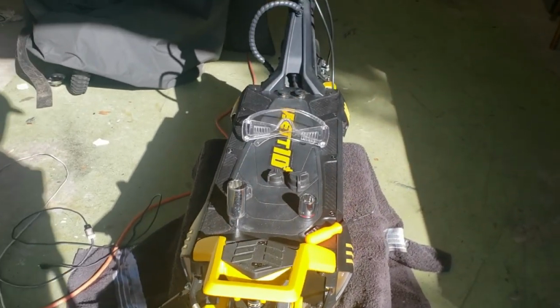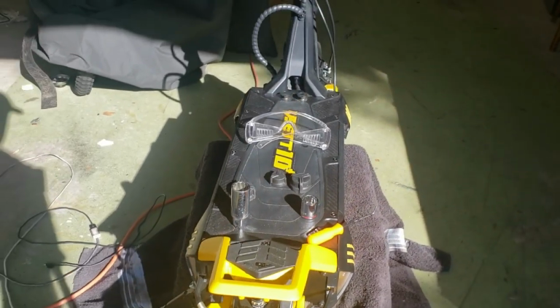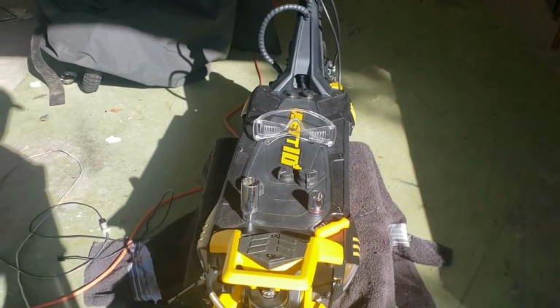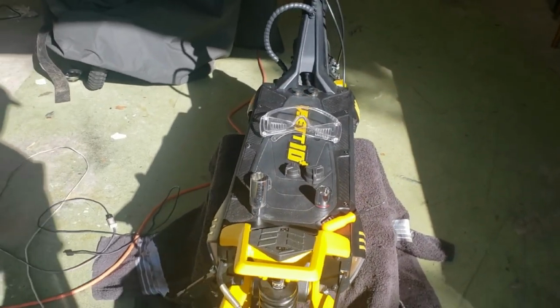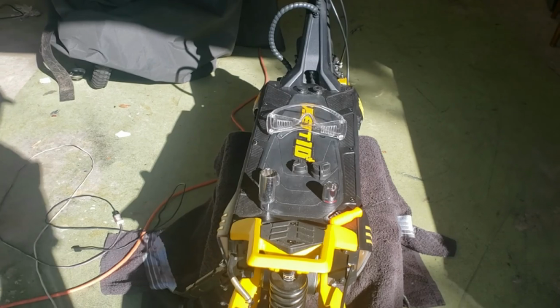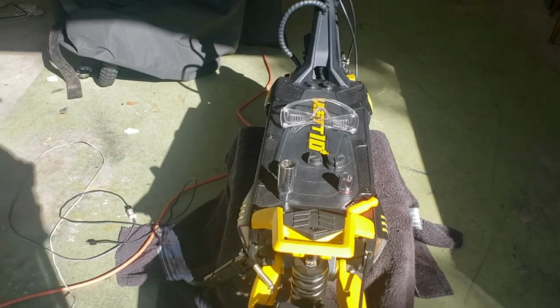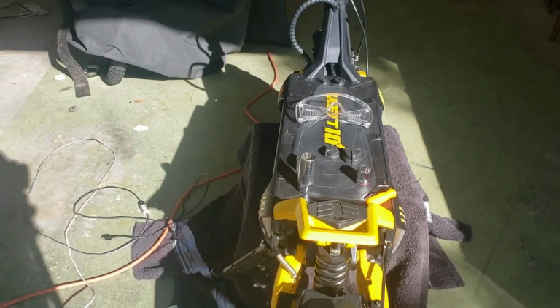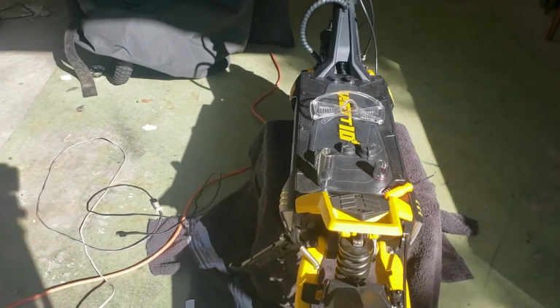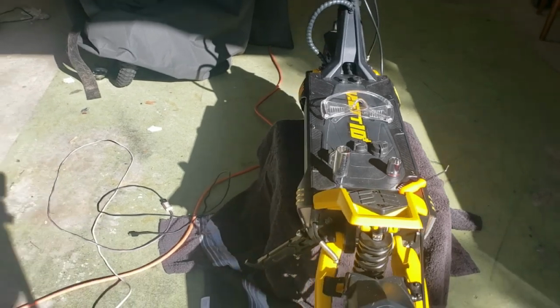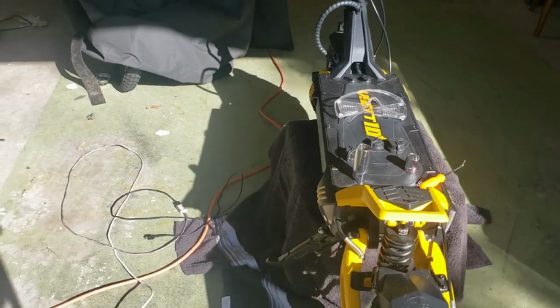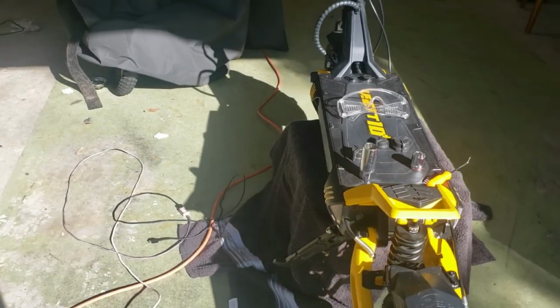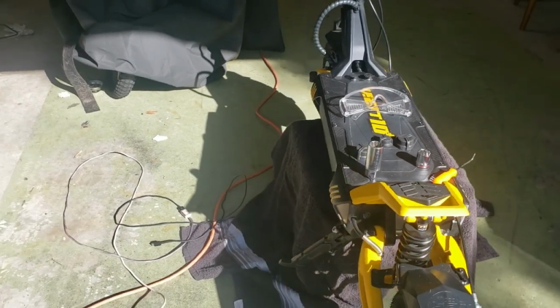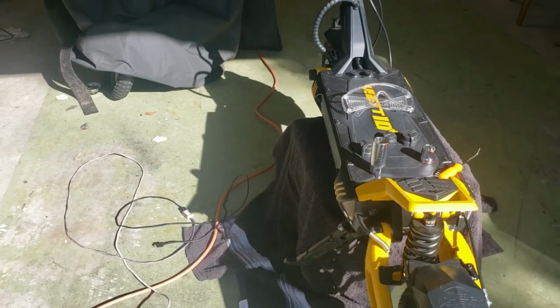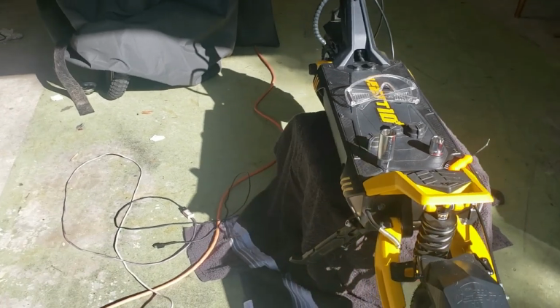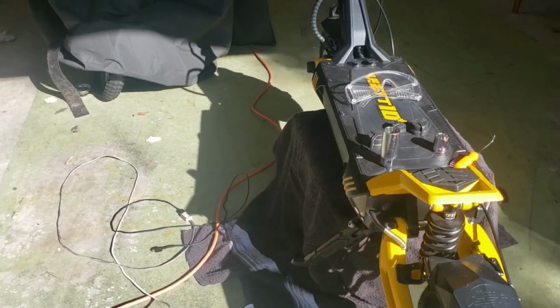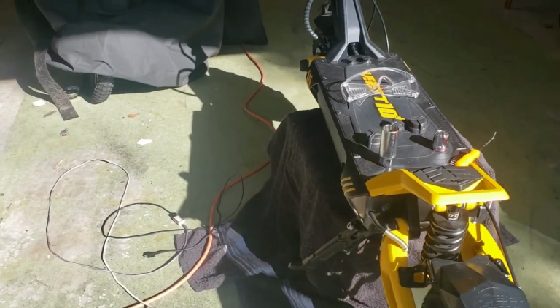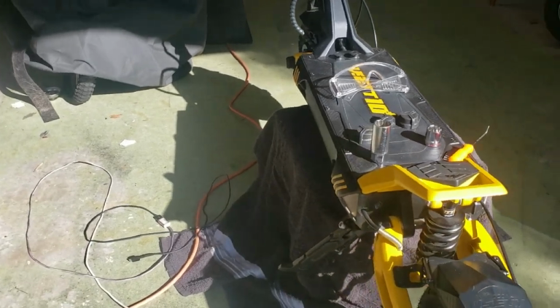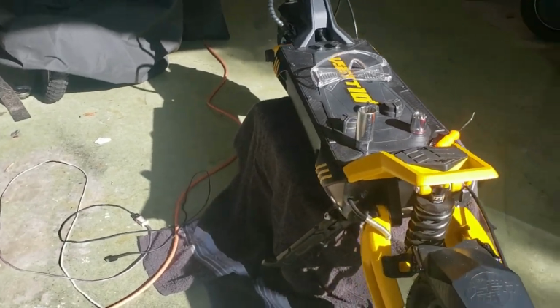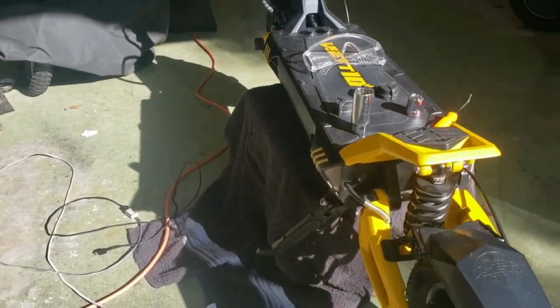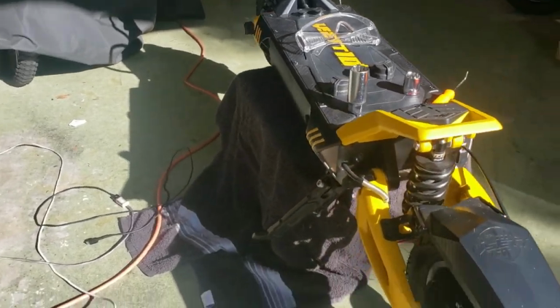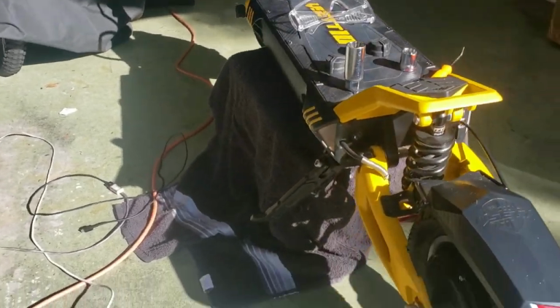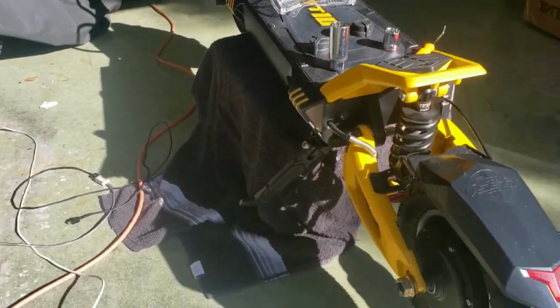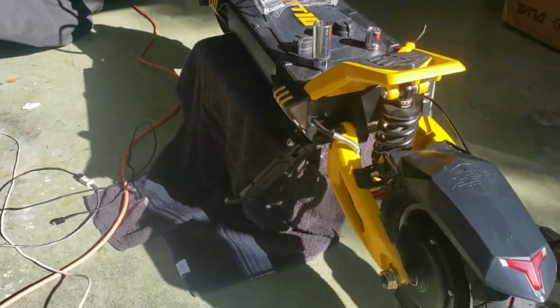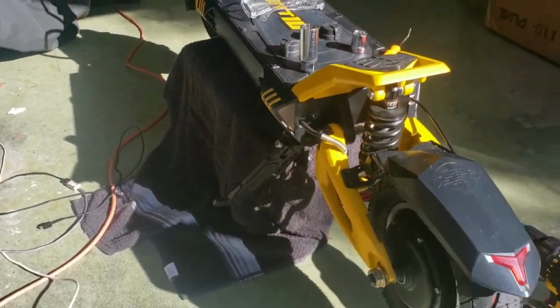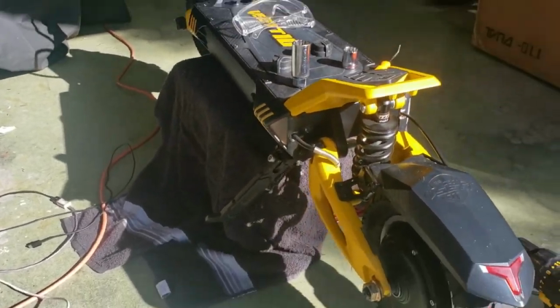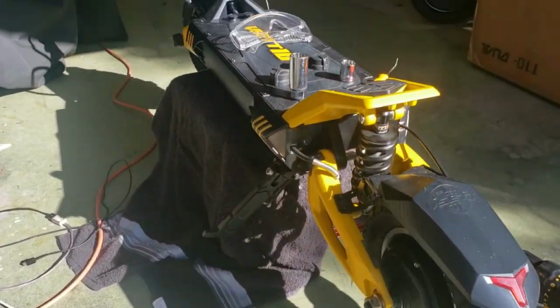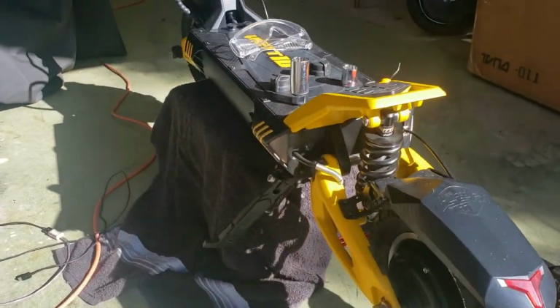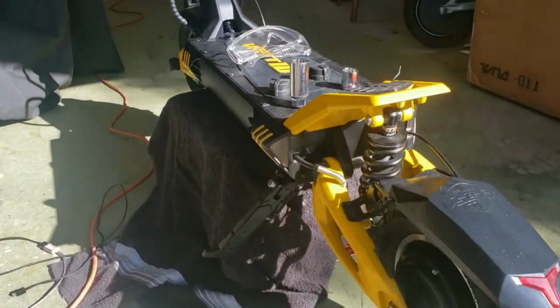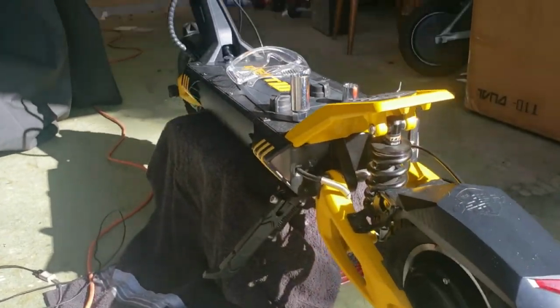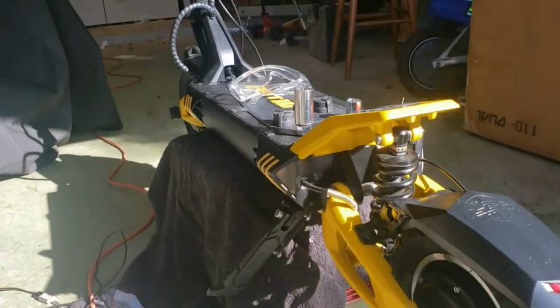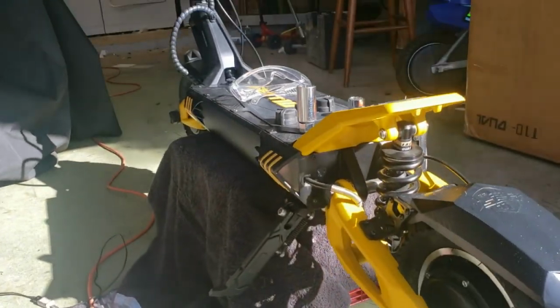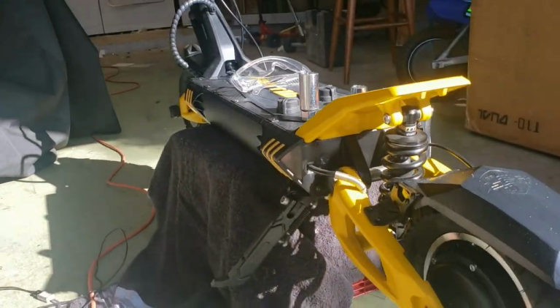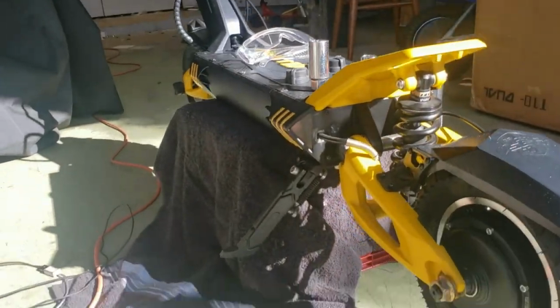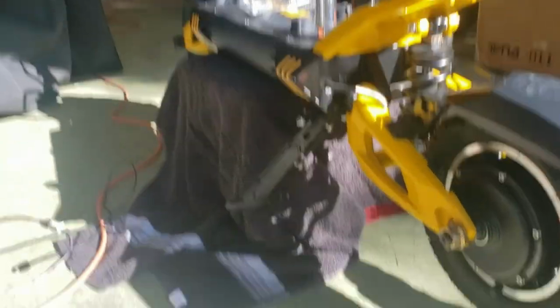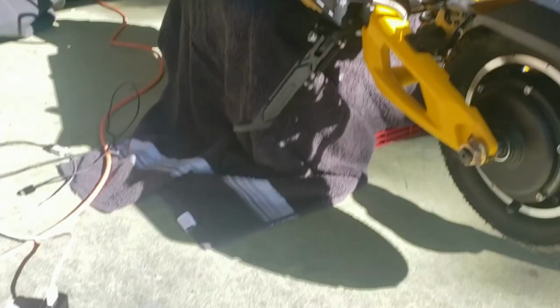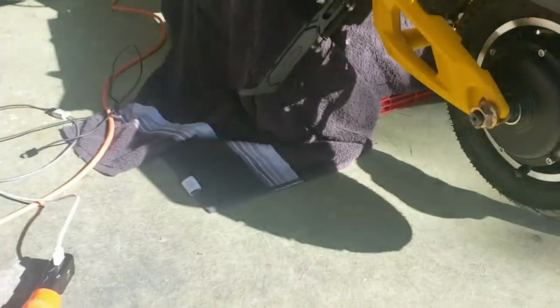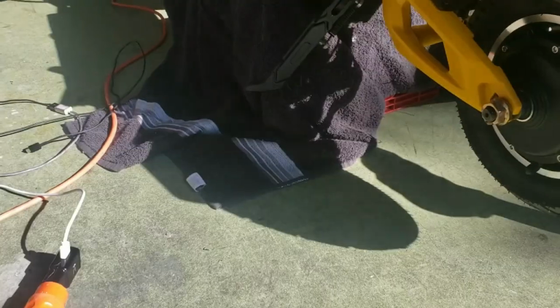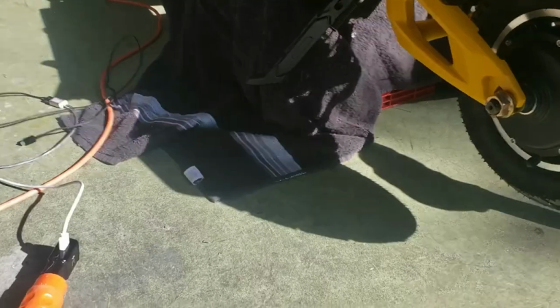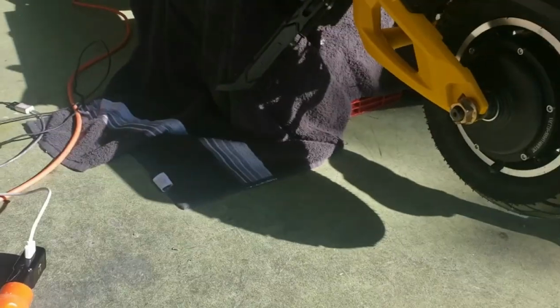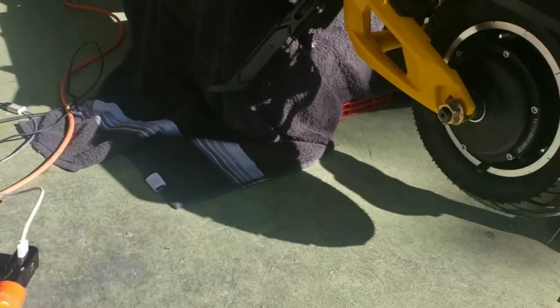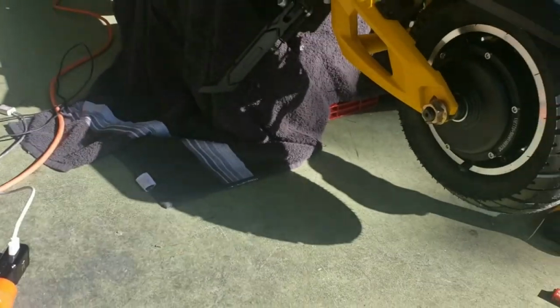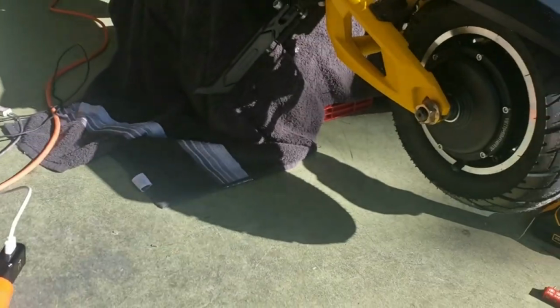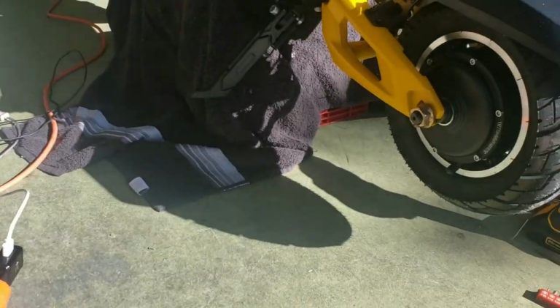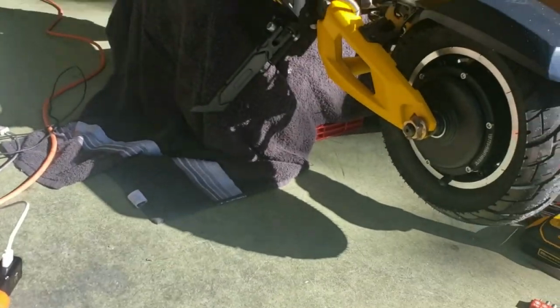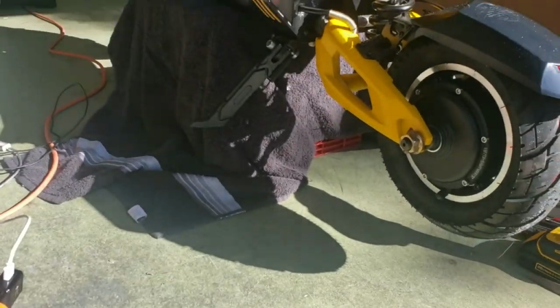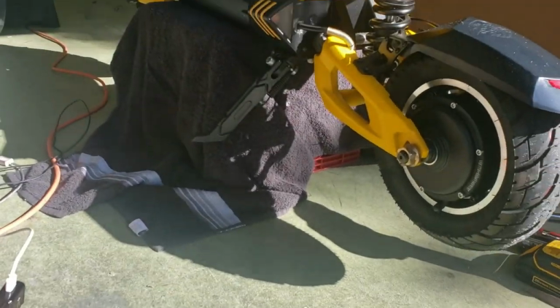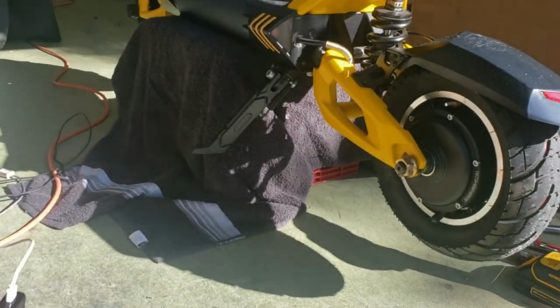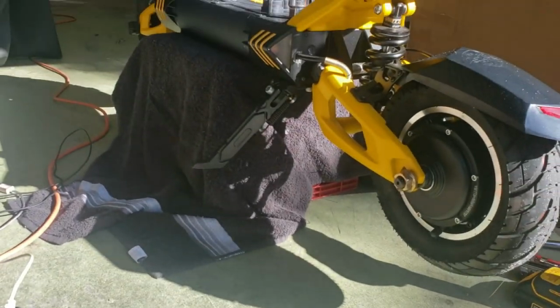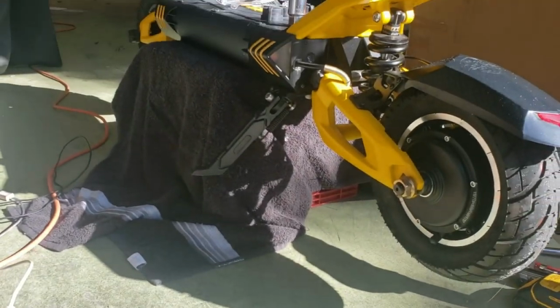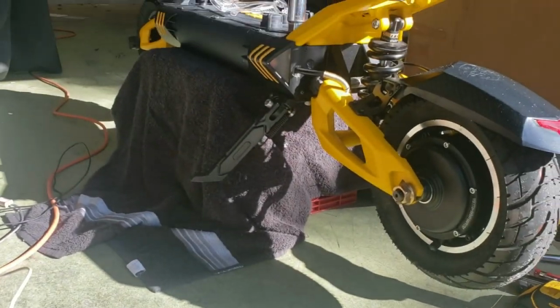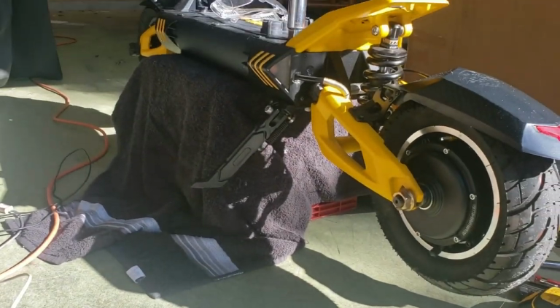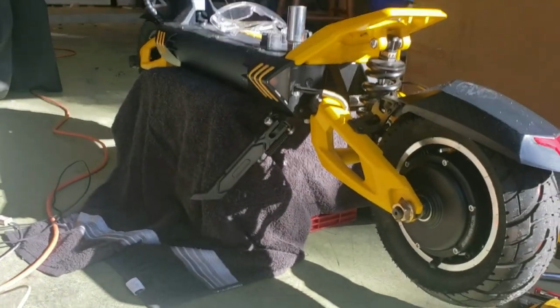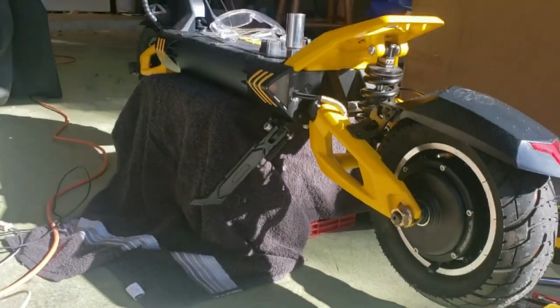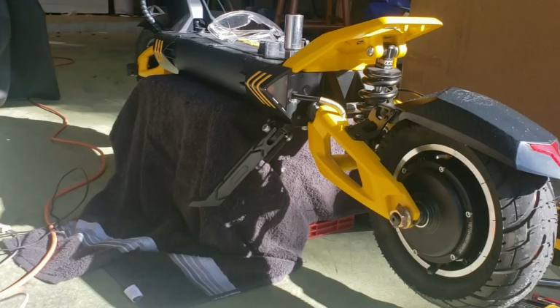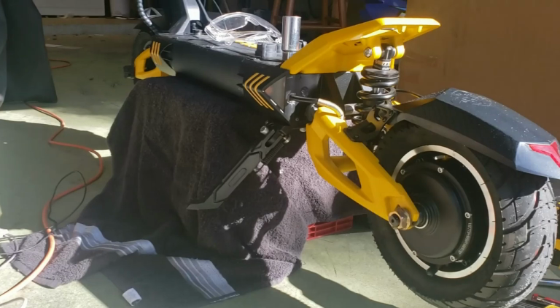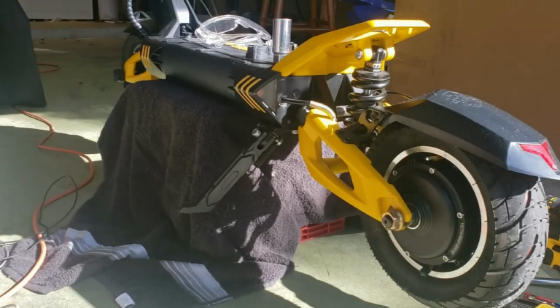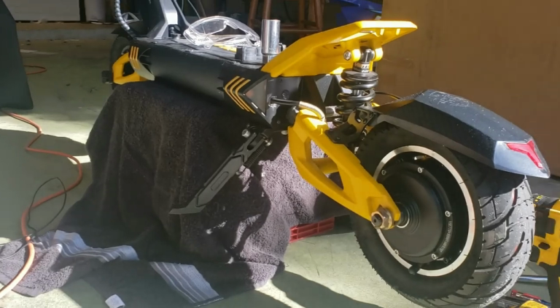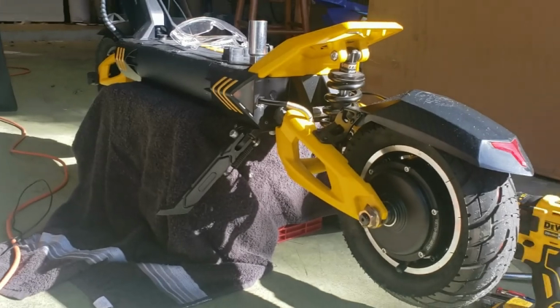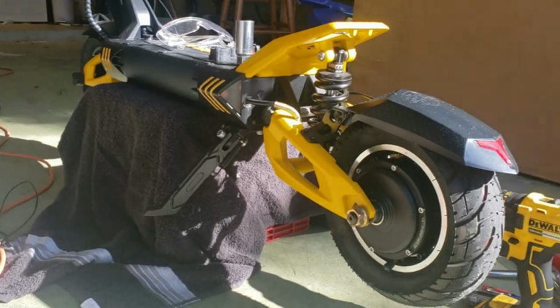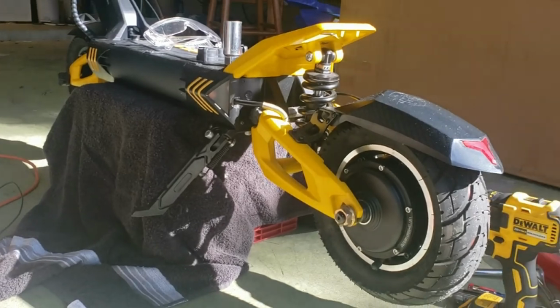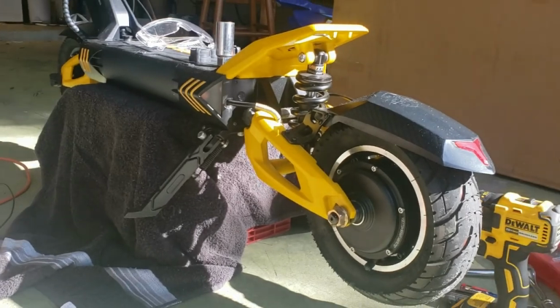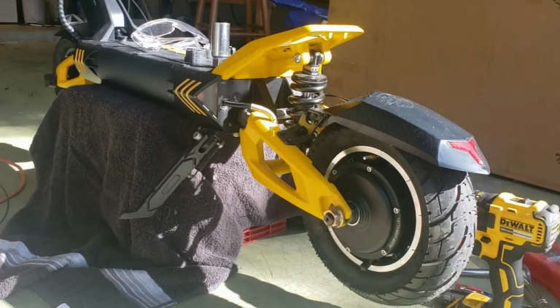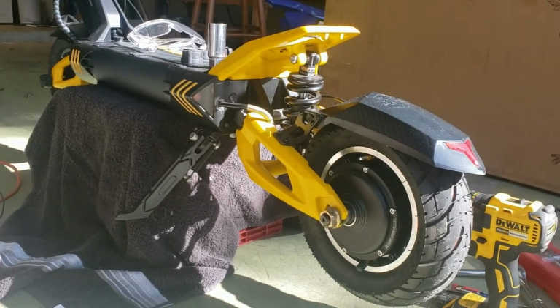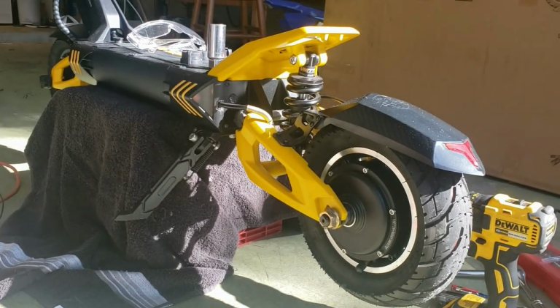I'm going to switch the camera angle to get a better view.